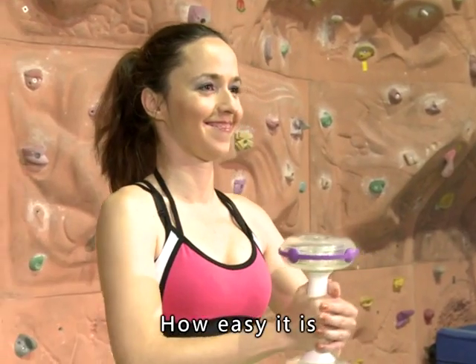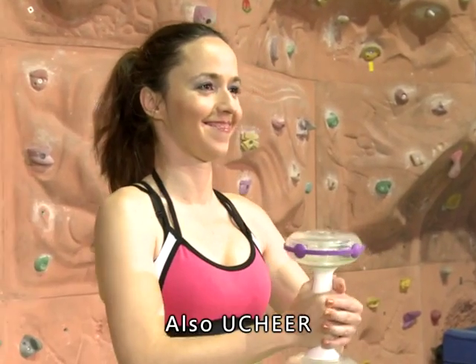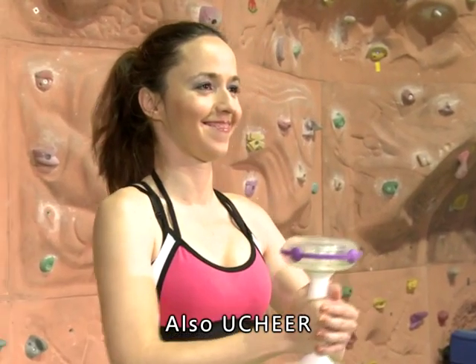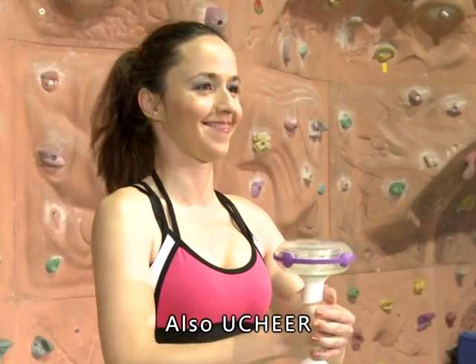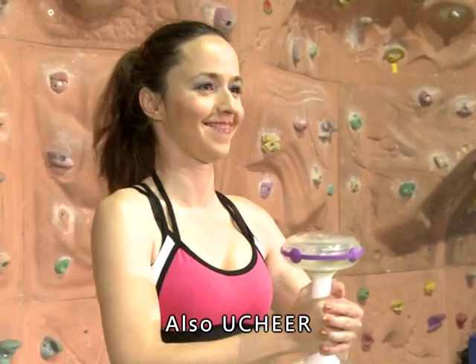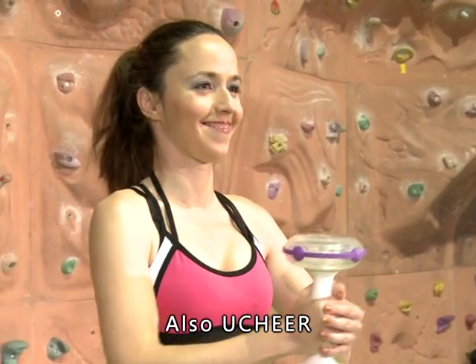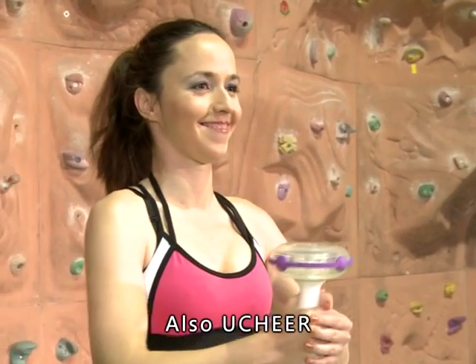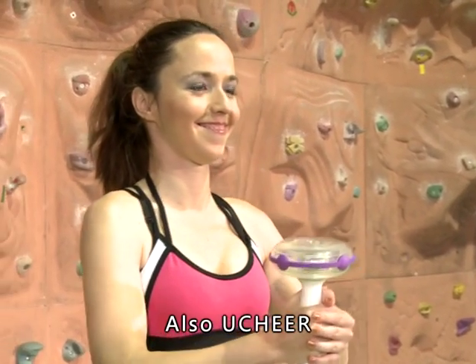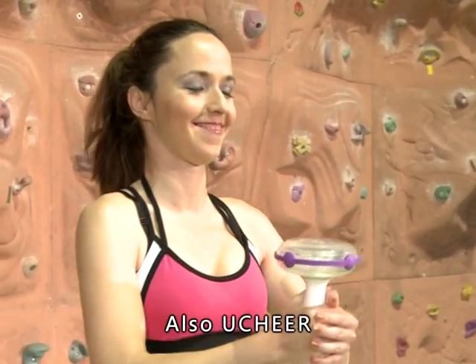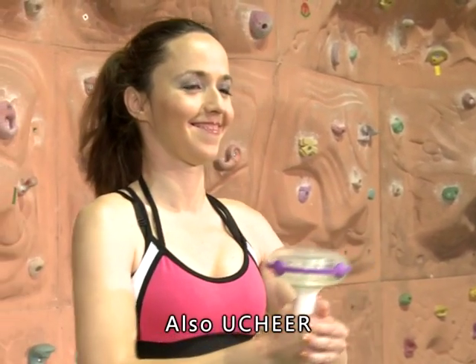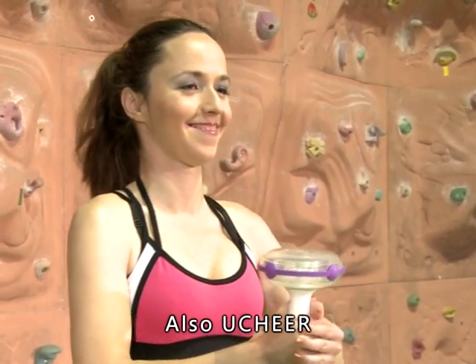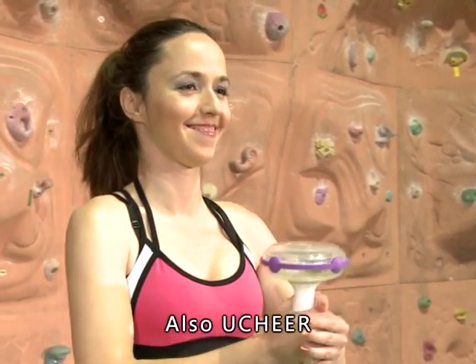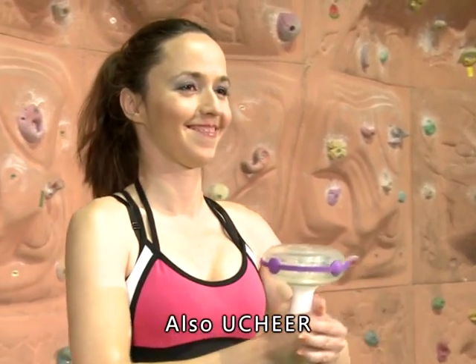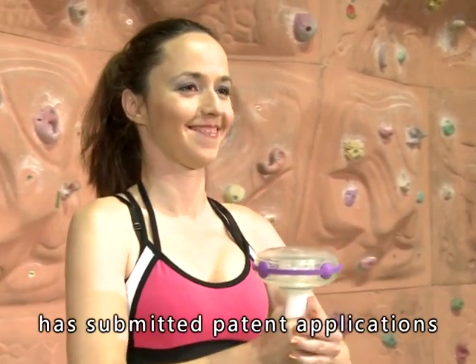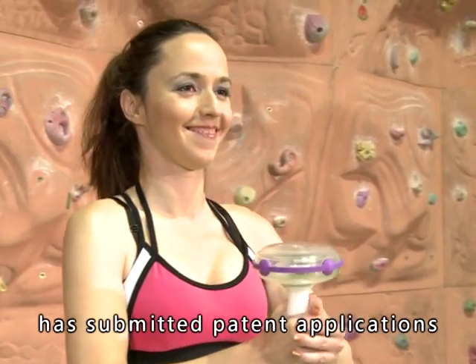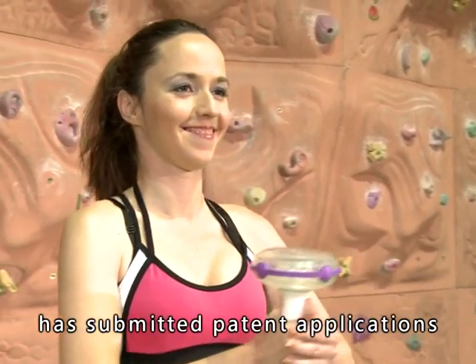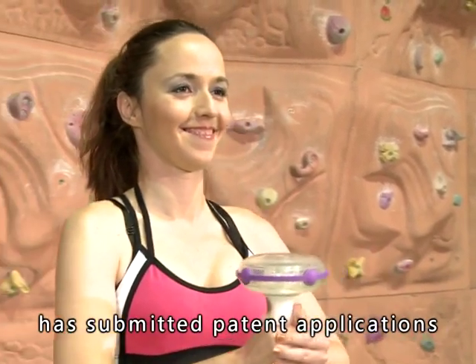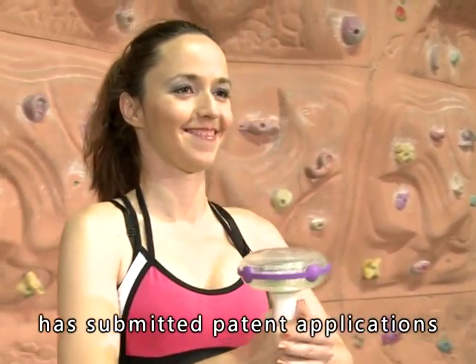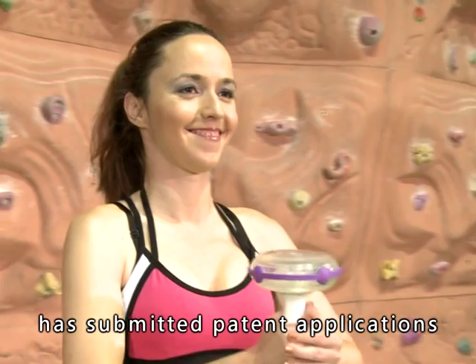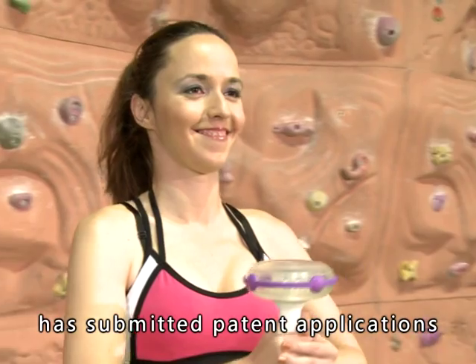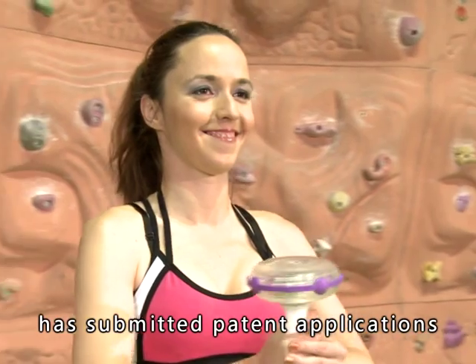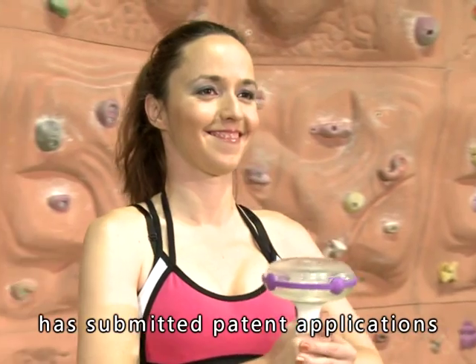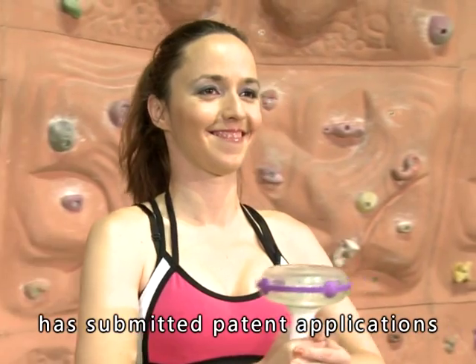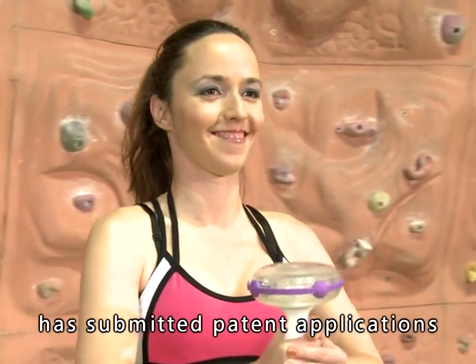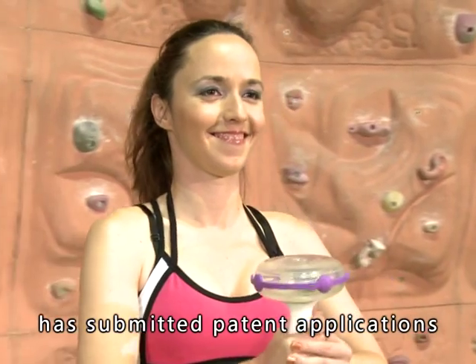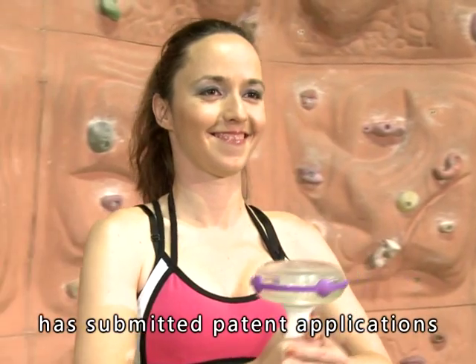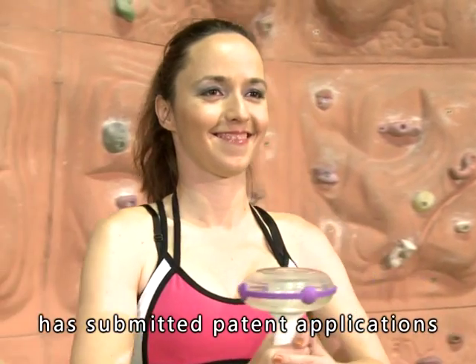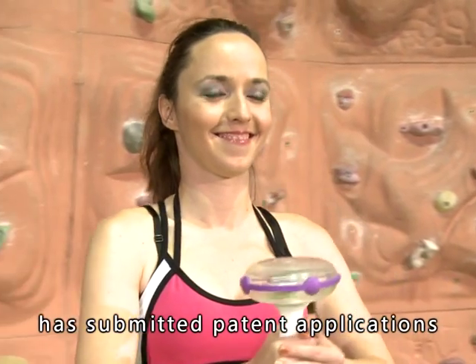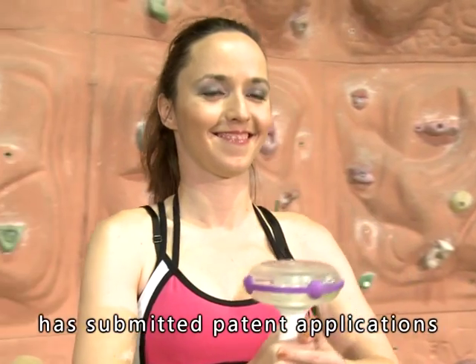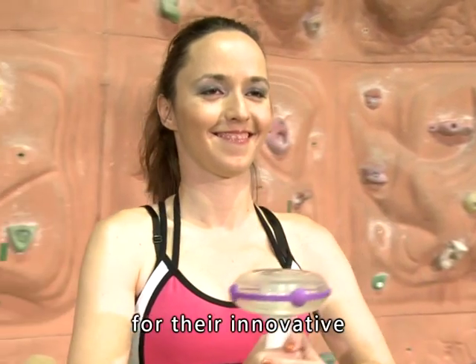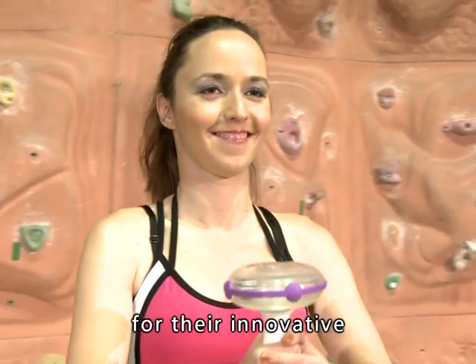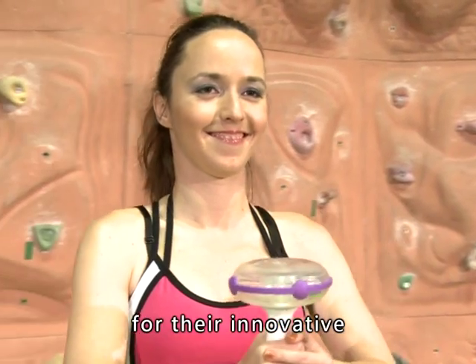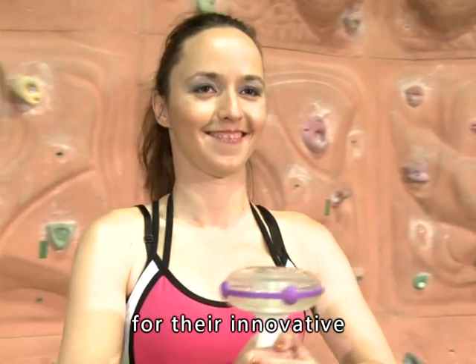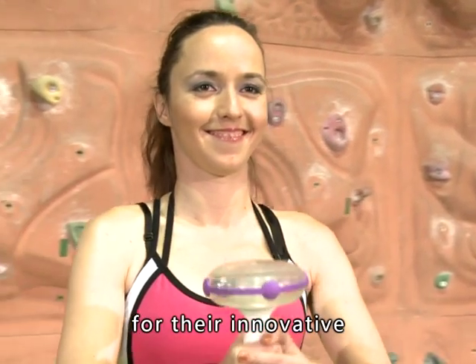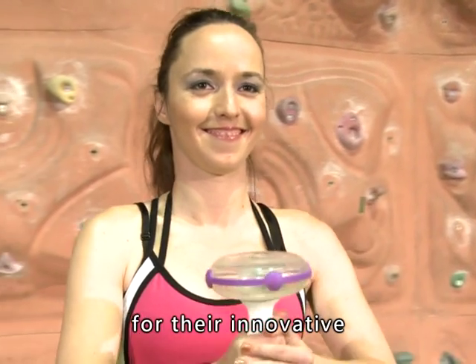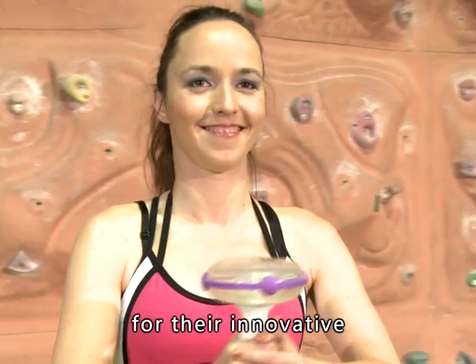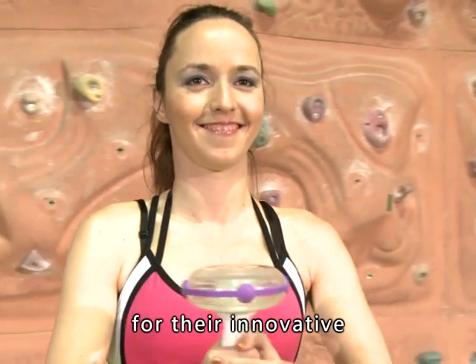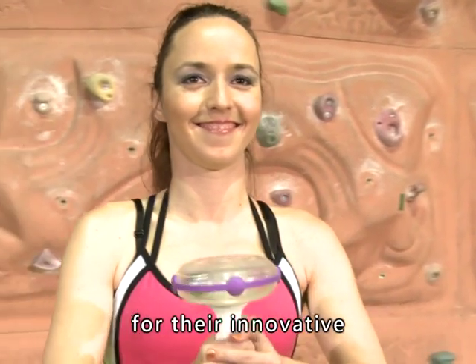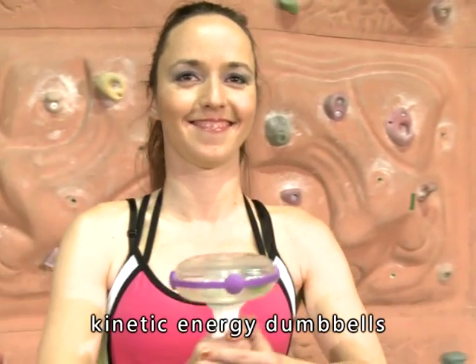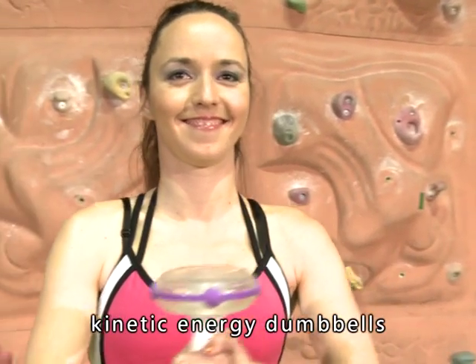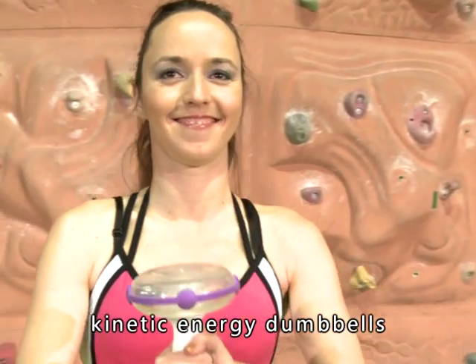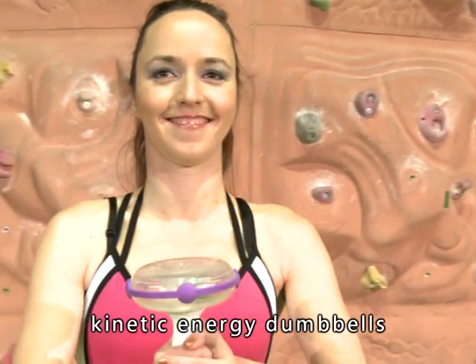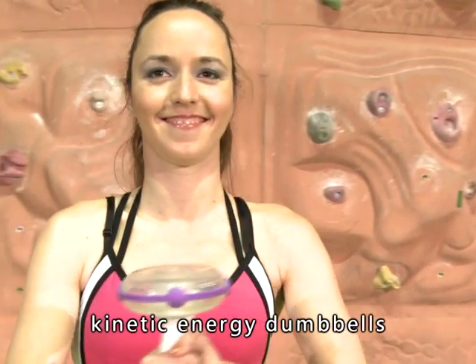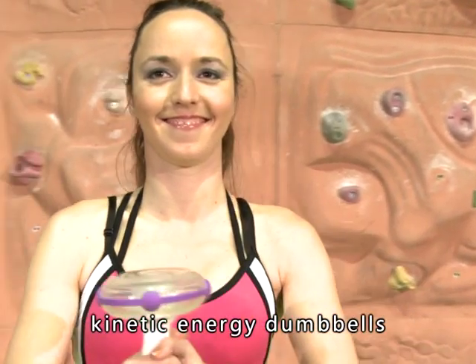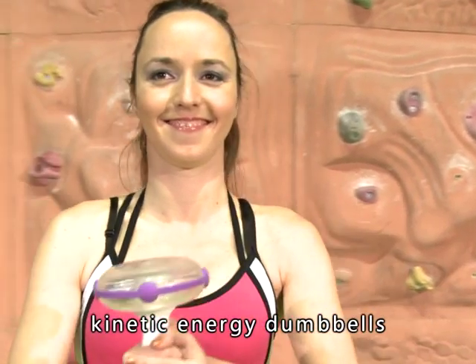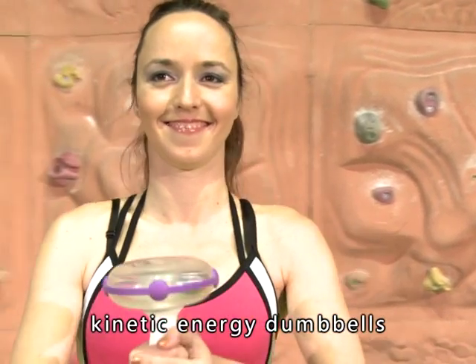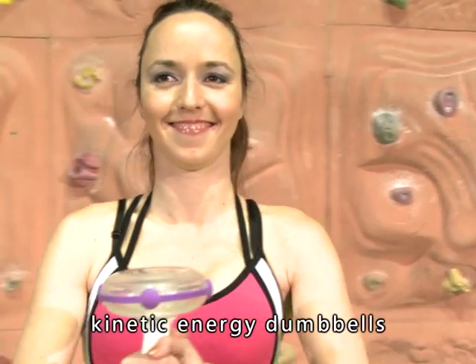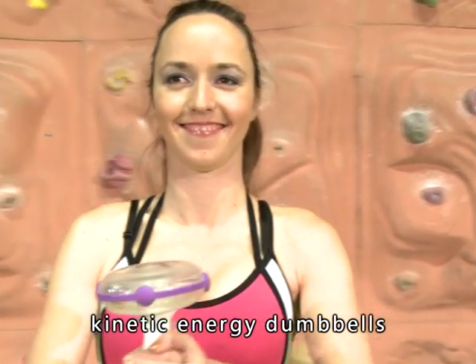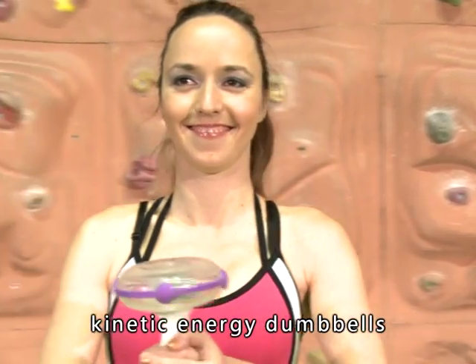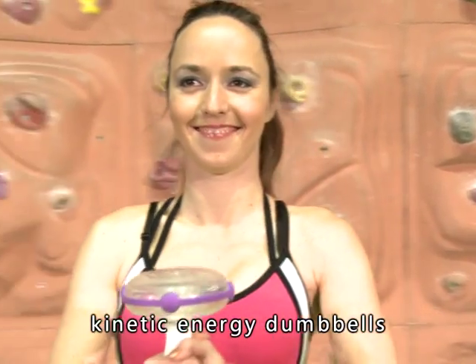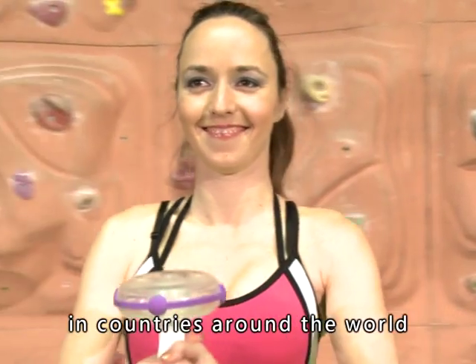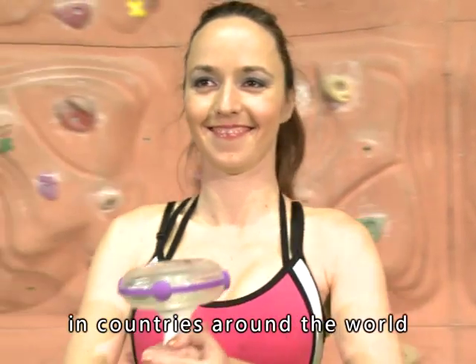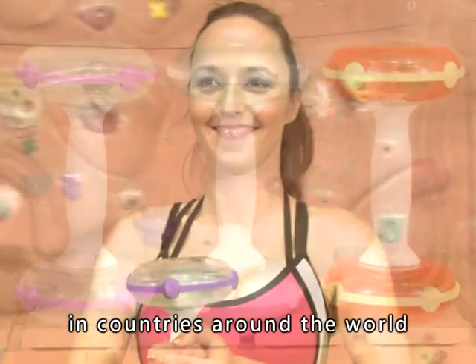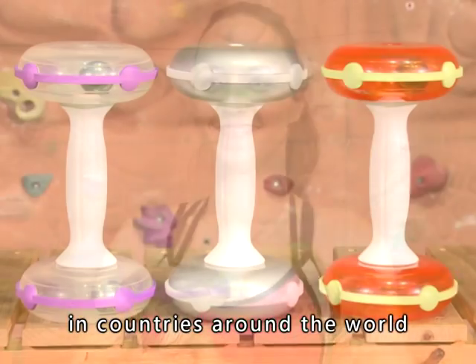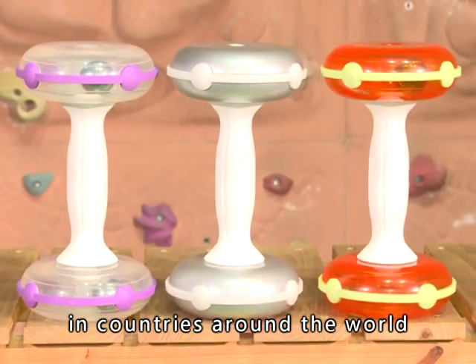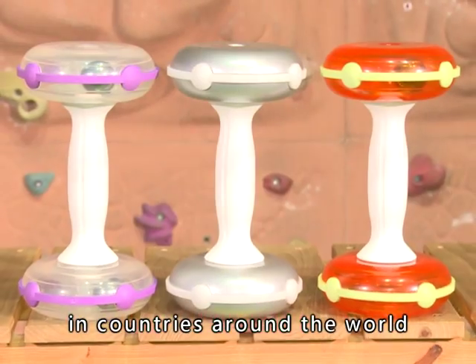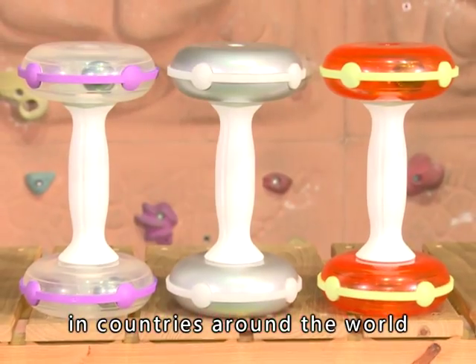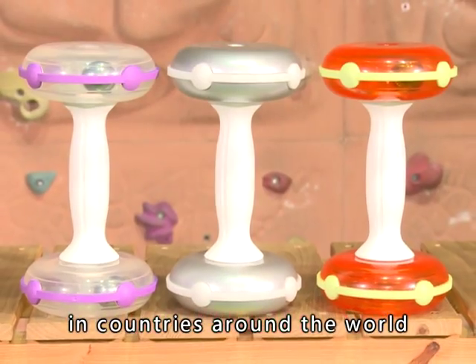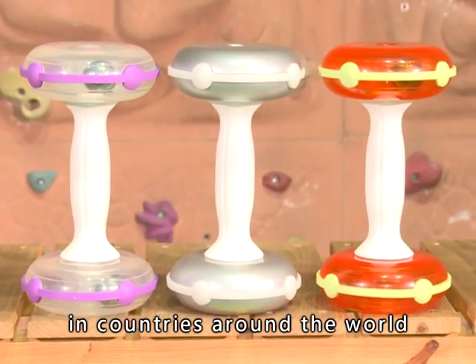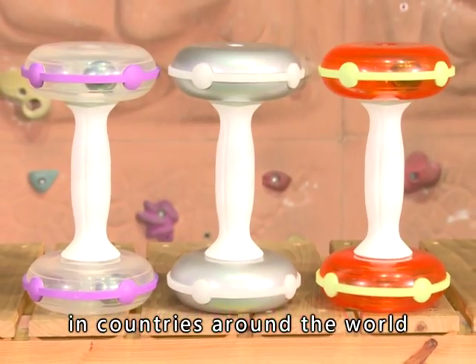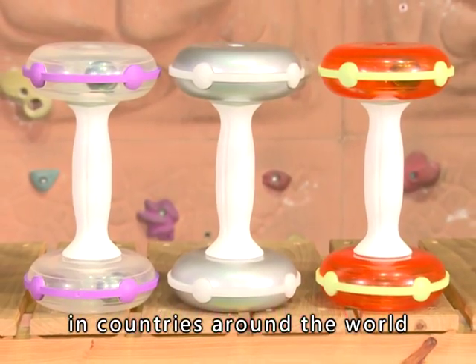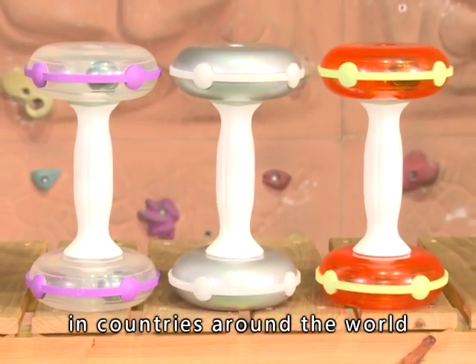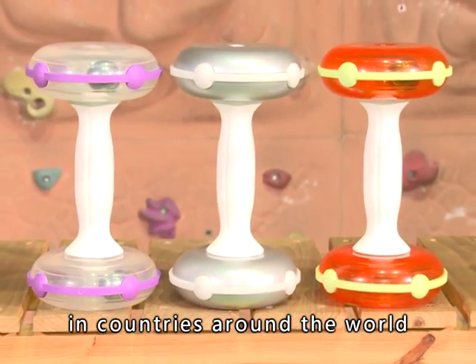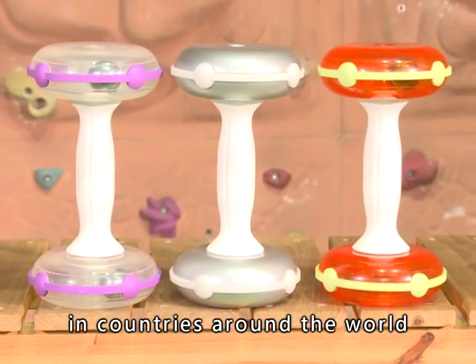Also, U-Cheer has submitted patent applications for their innovative Kinetic Energy Dumbbells in countries around the world.